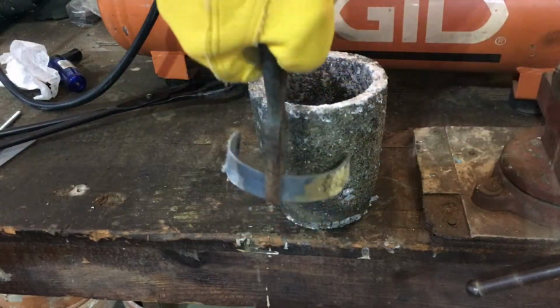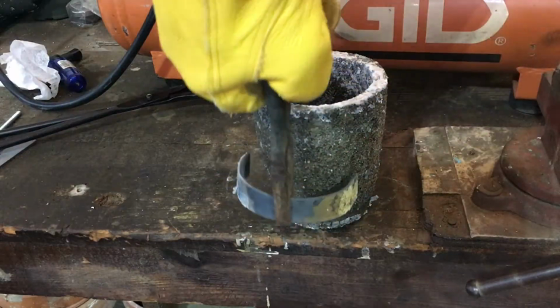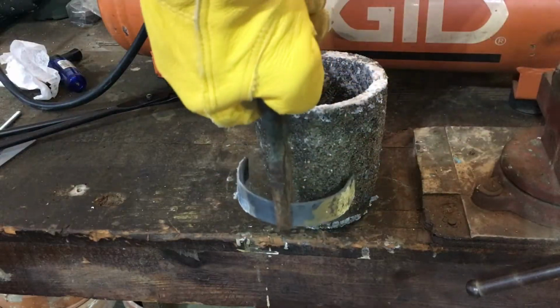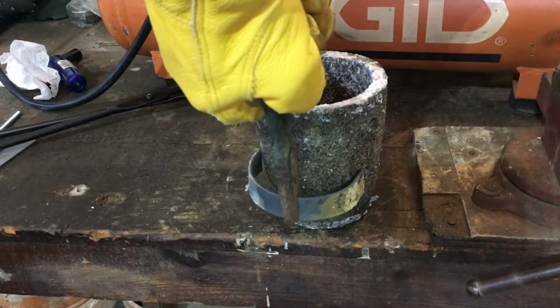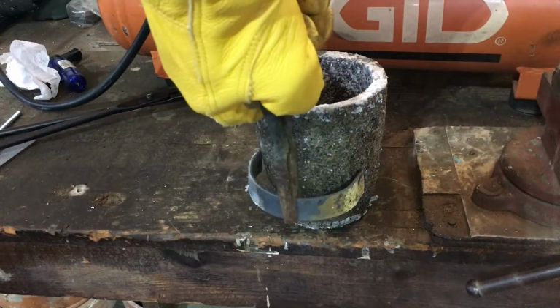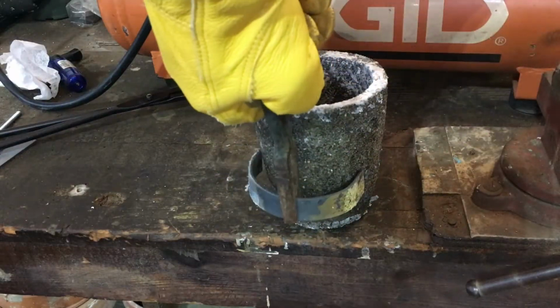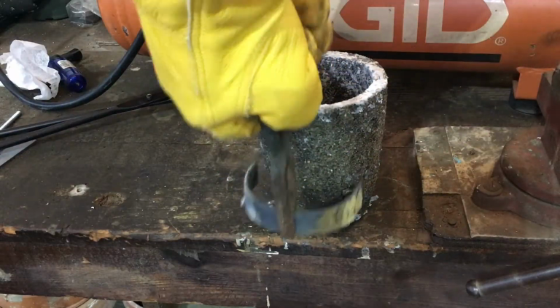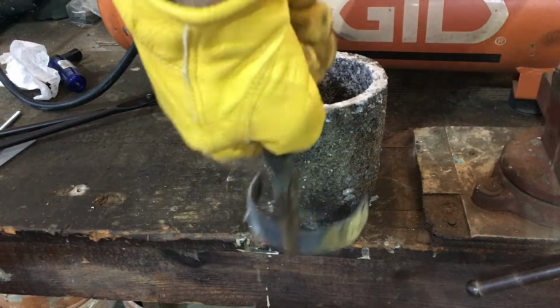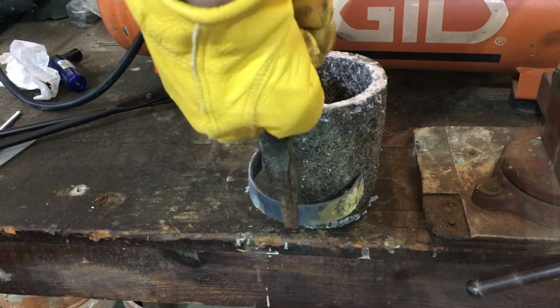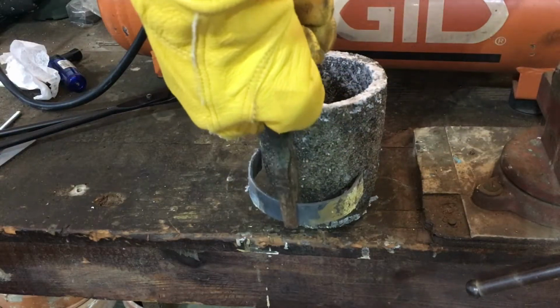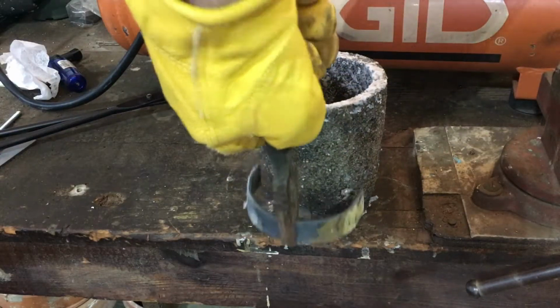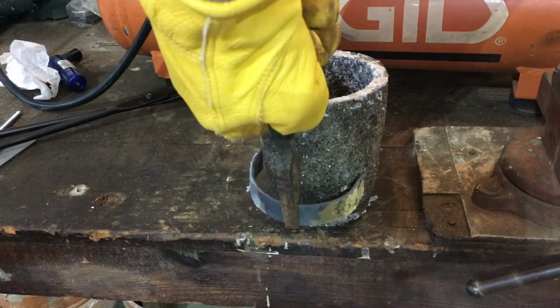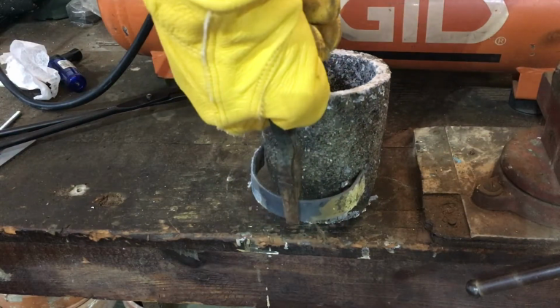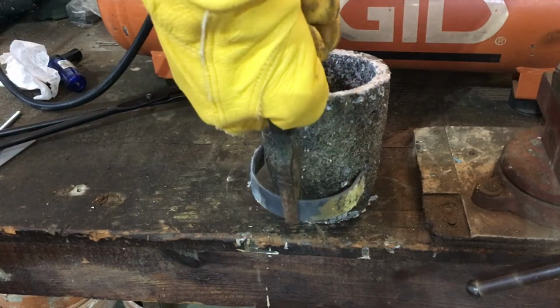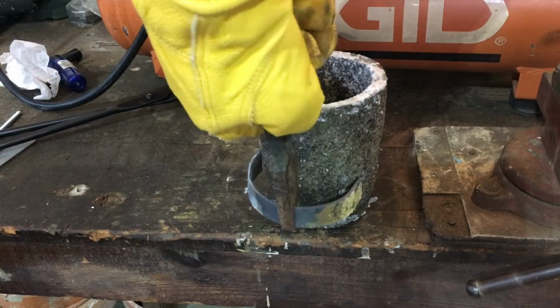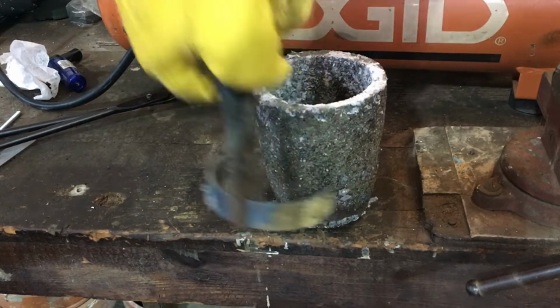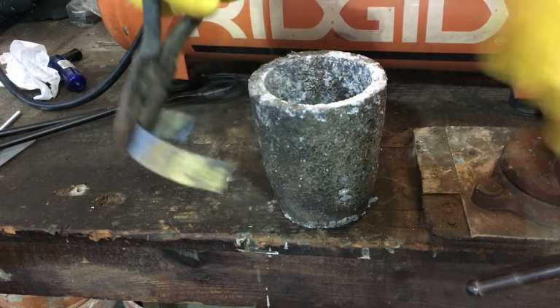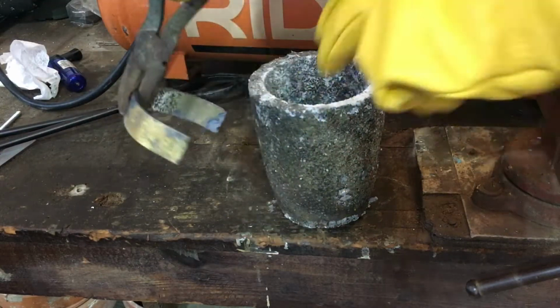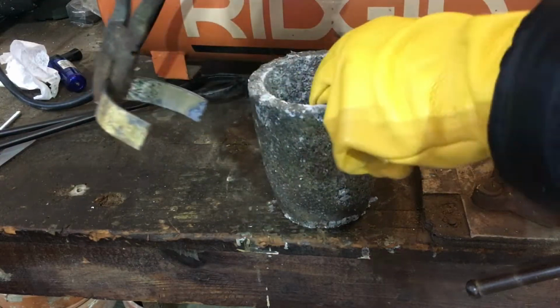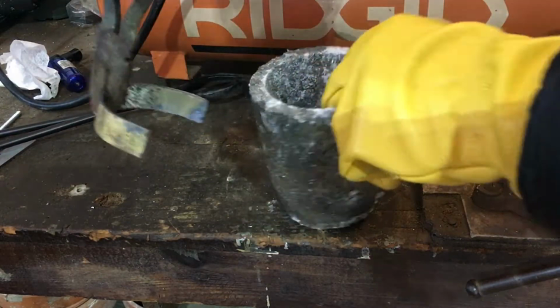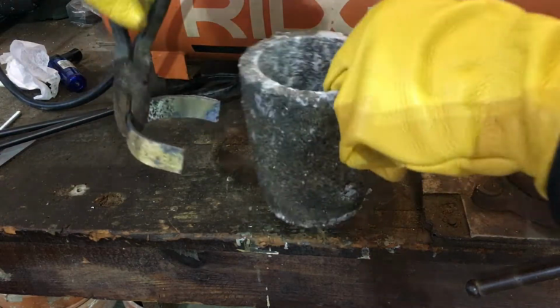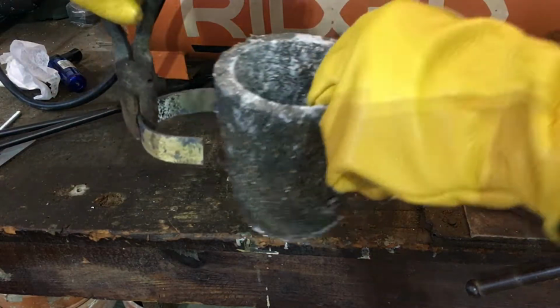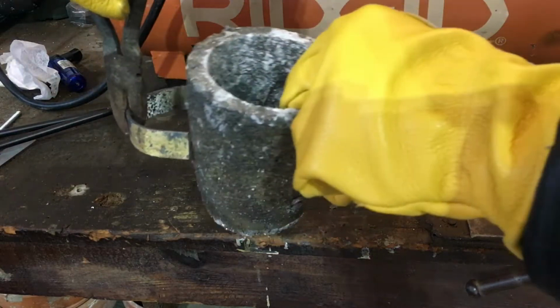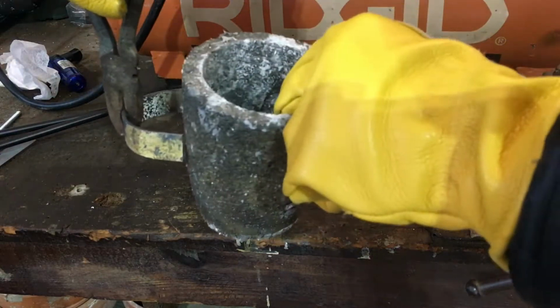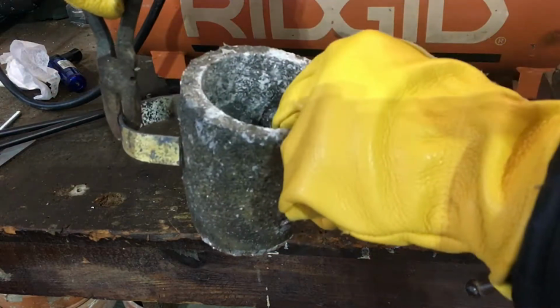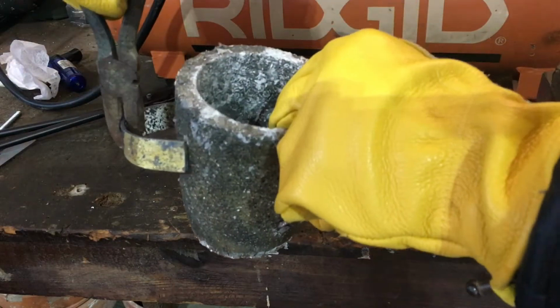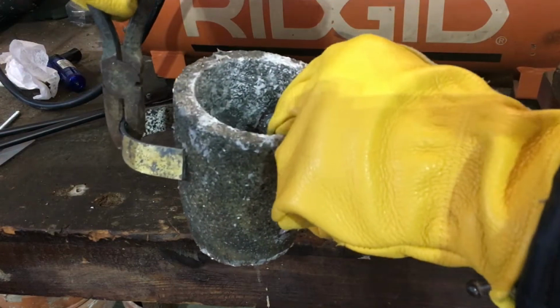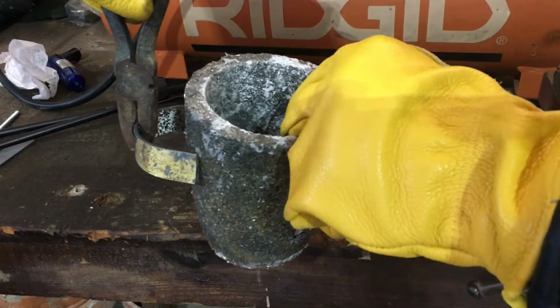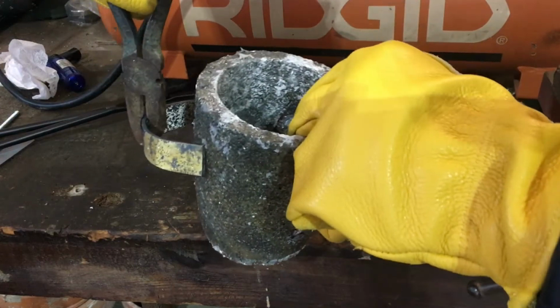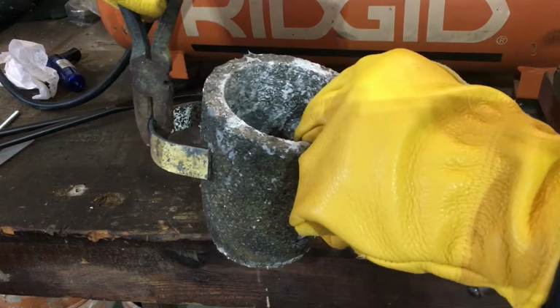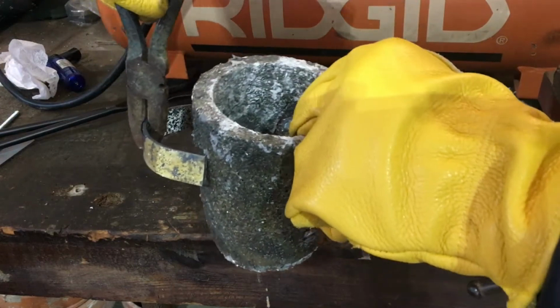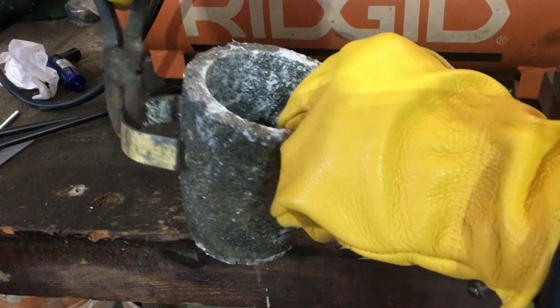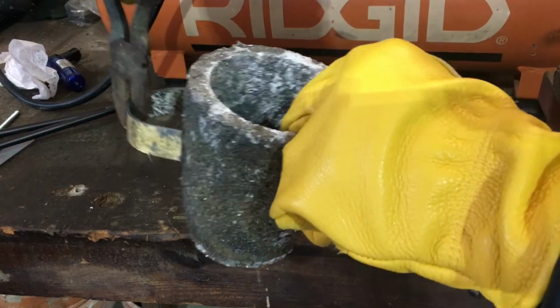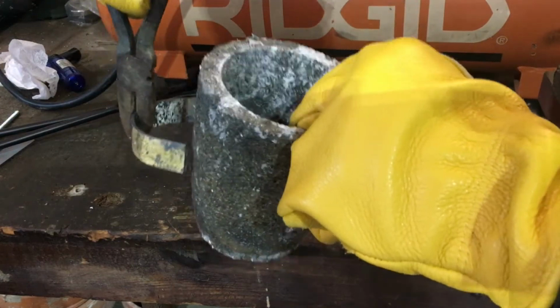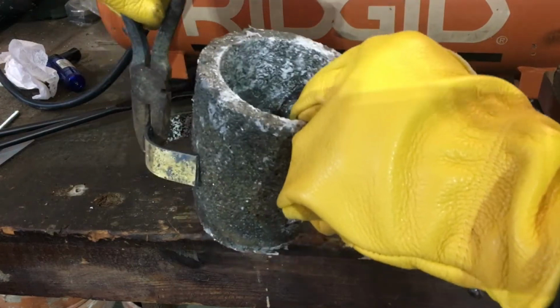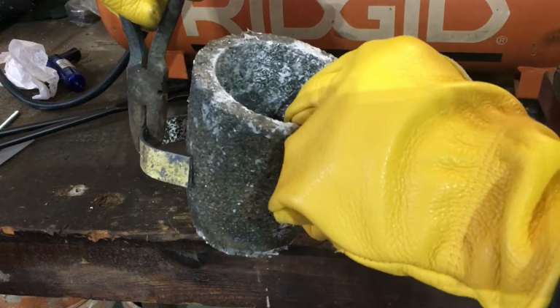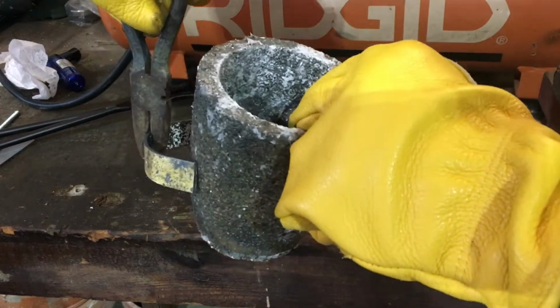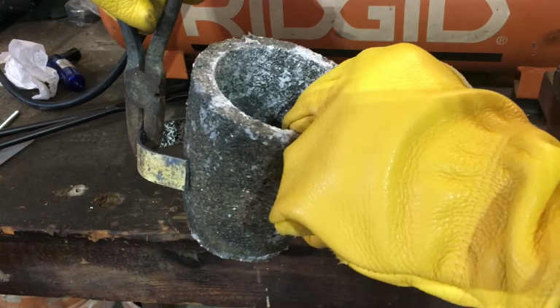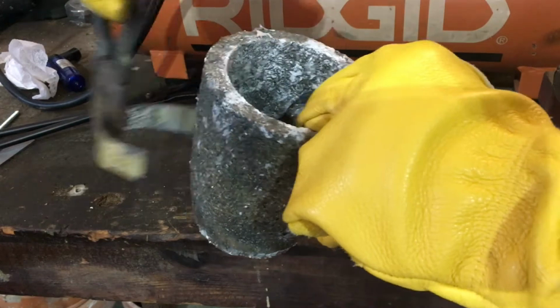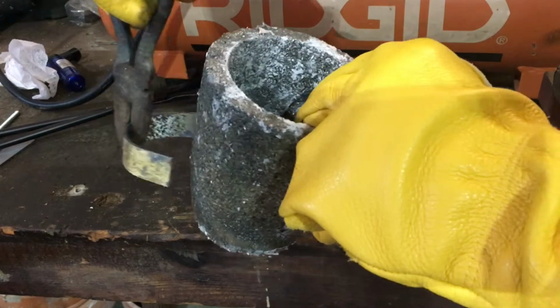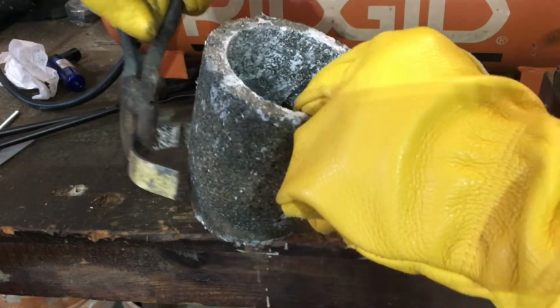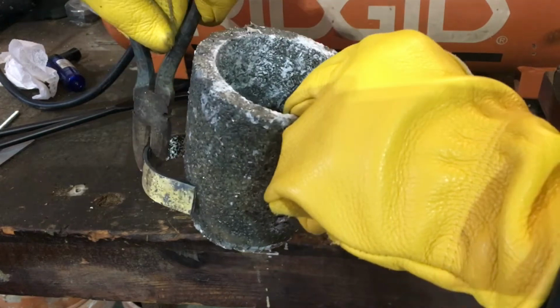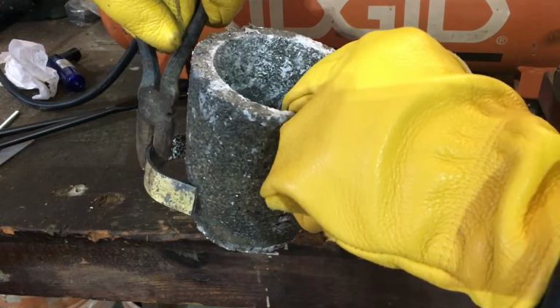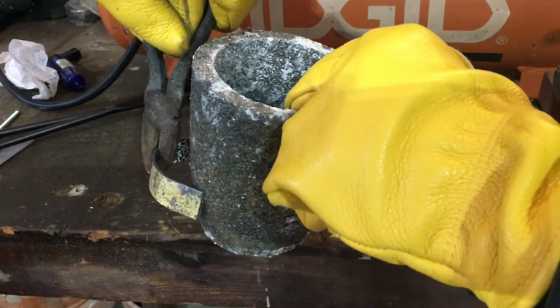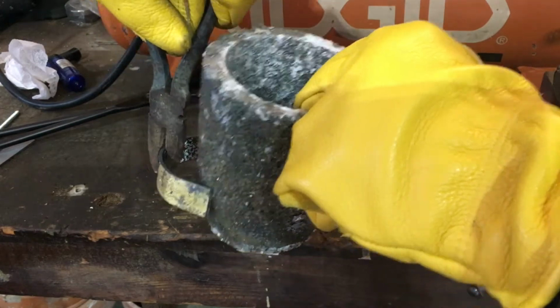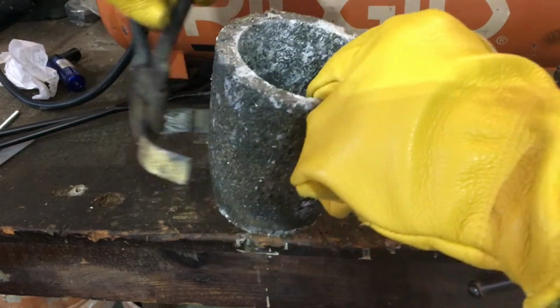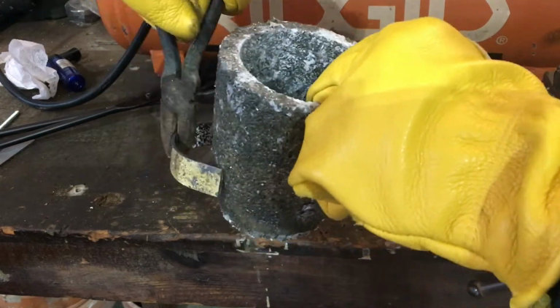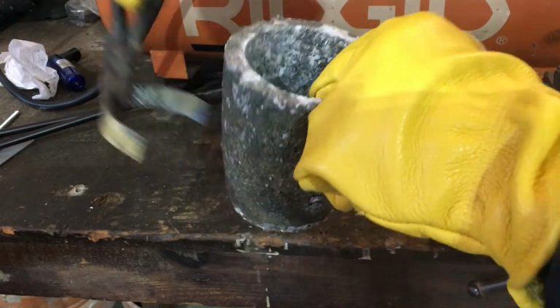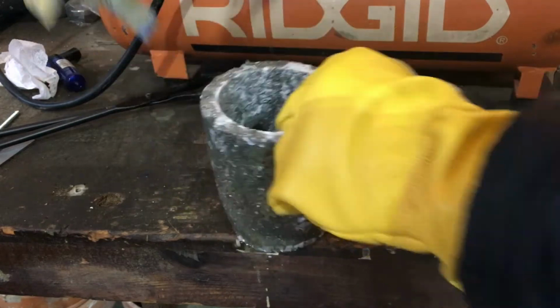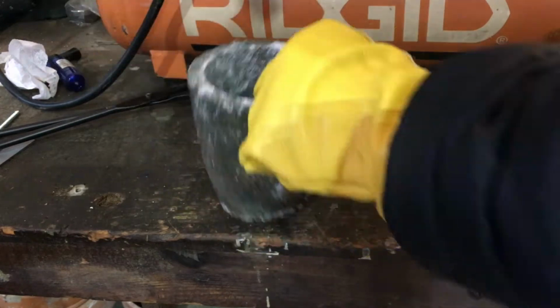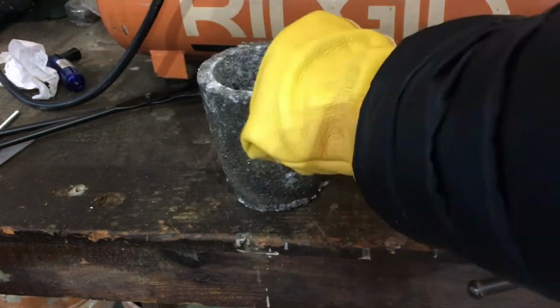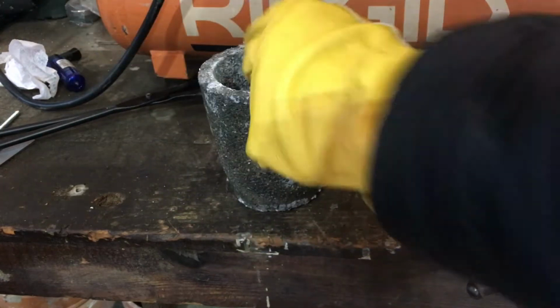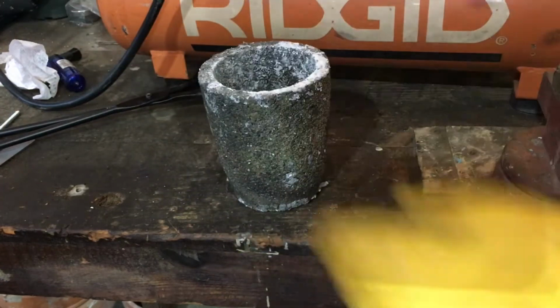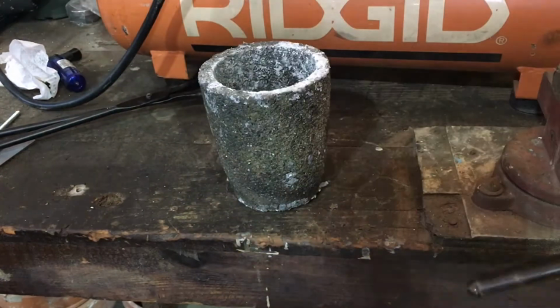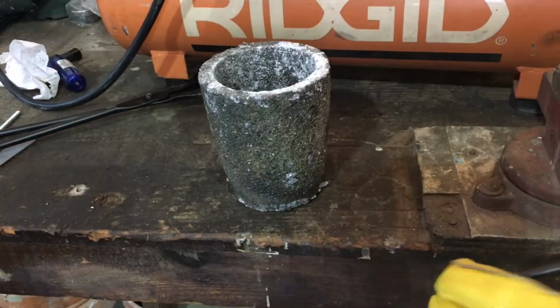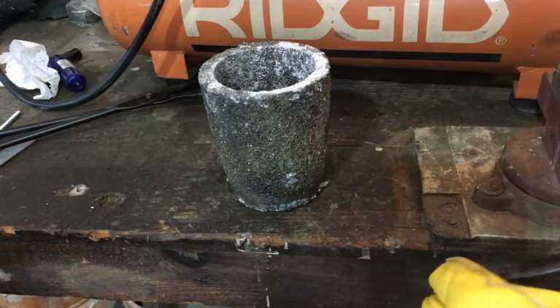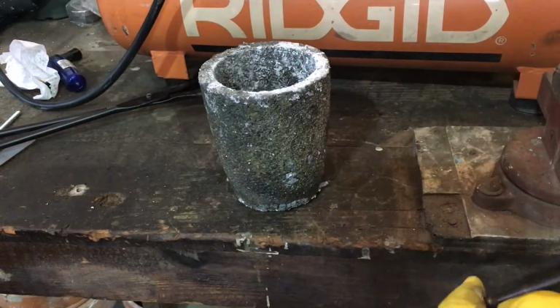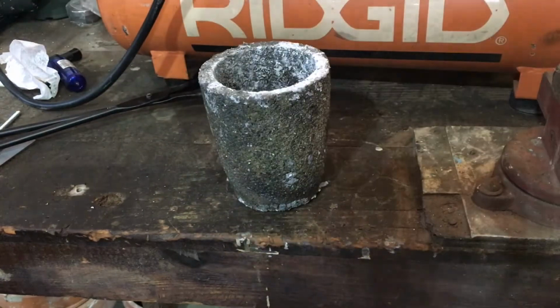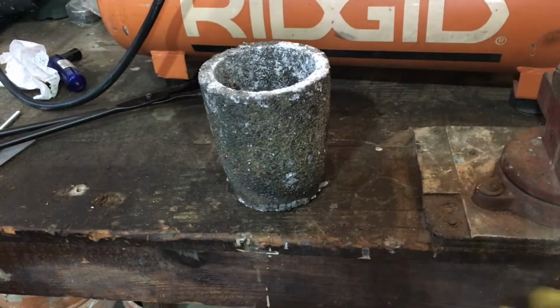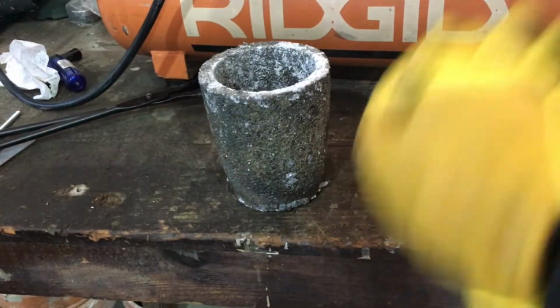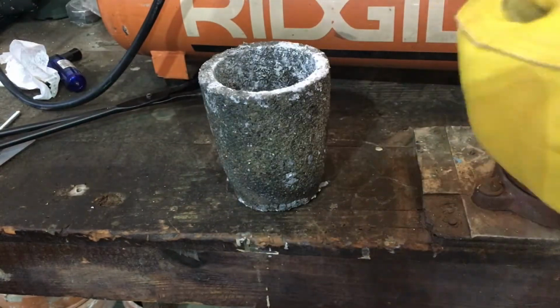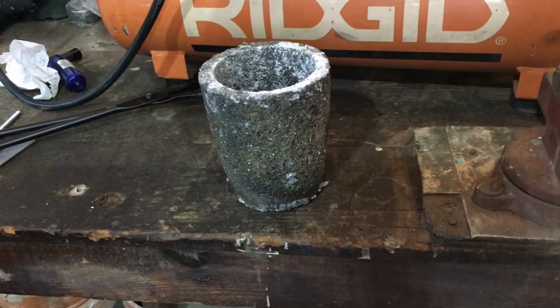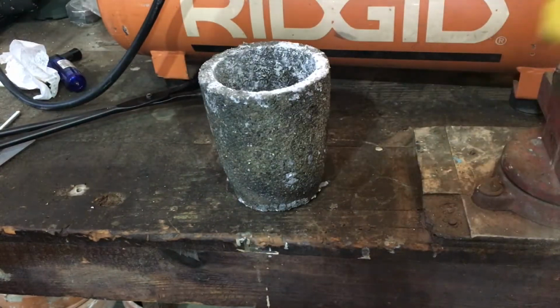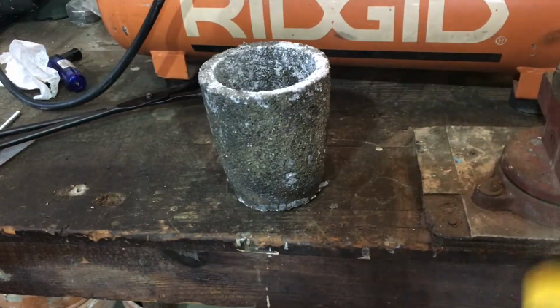There is a little bit of trial and error in the process. As you can see, I made my tong a little too small for the crucible I'm going to be lifting.